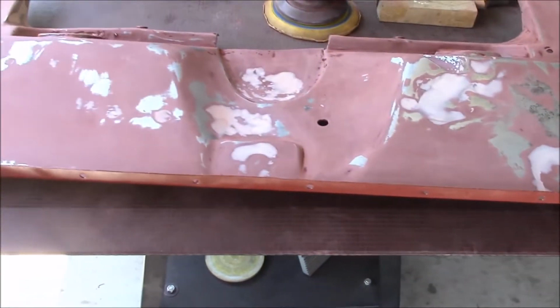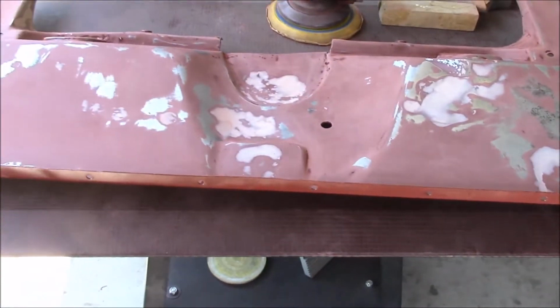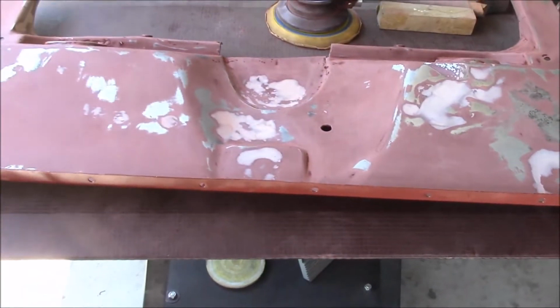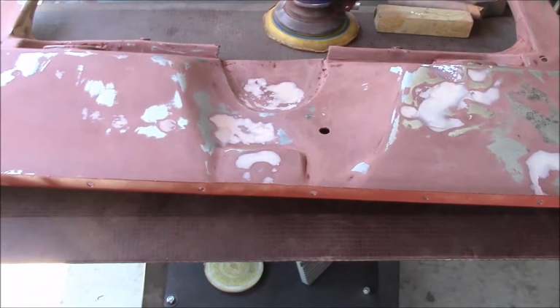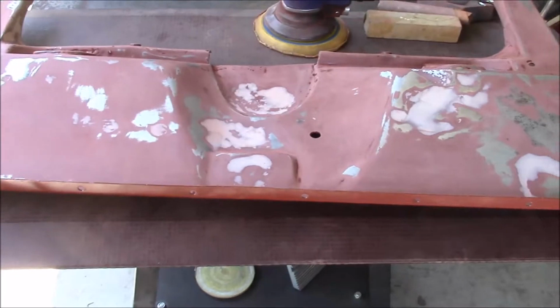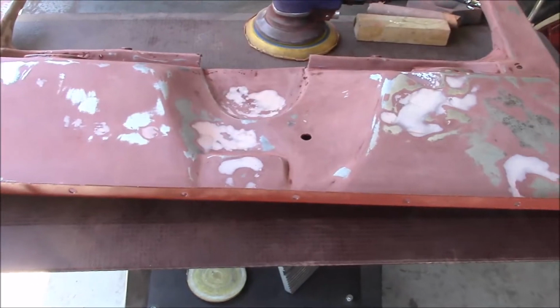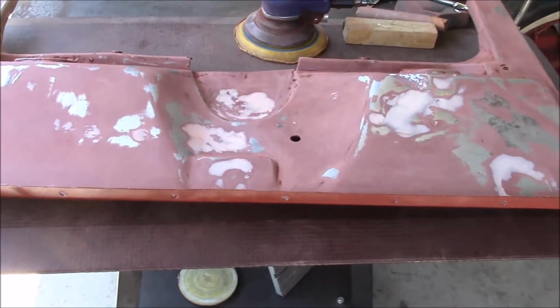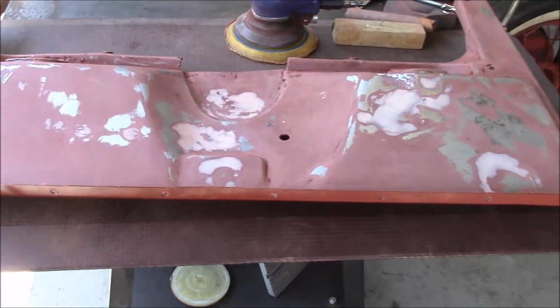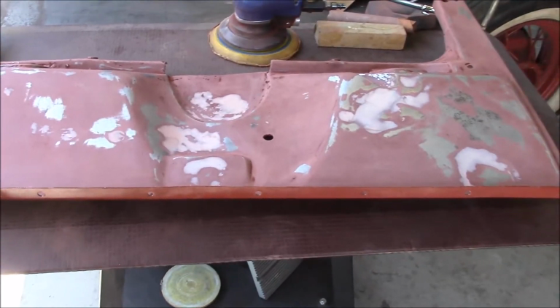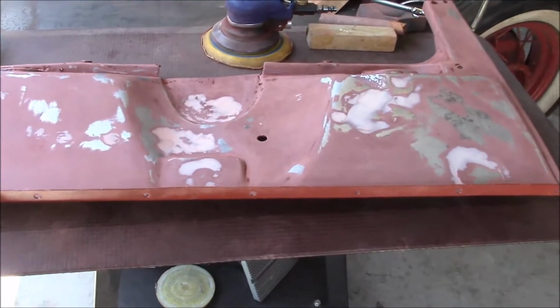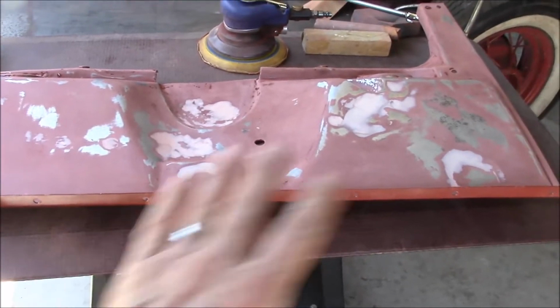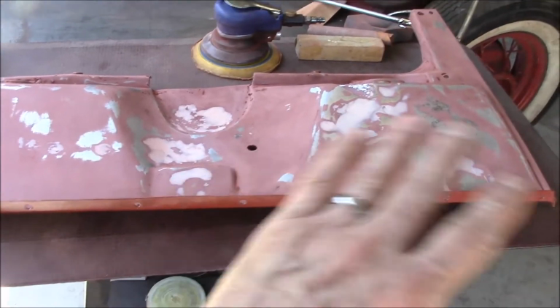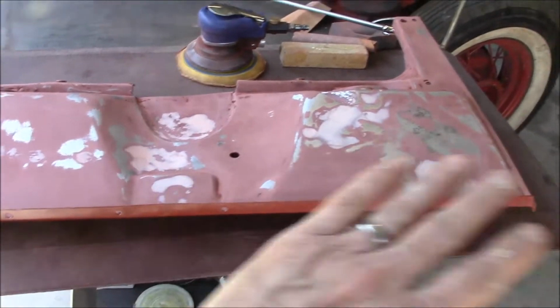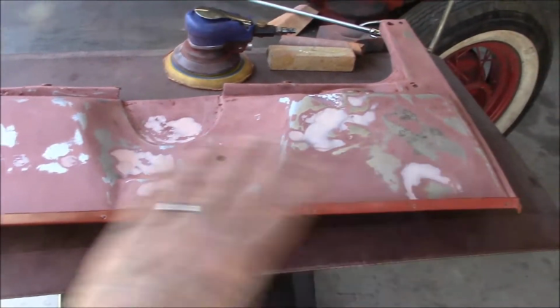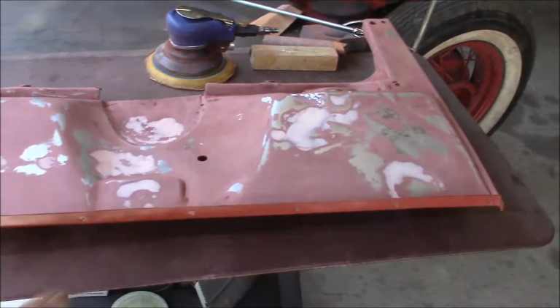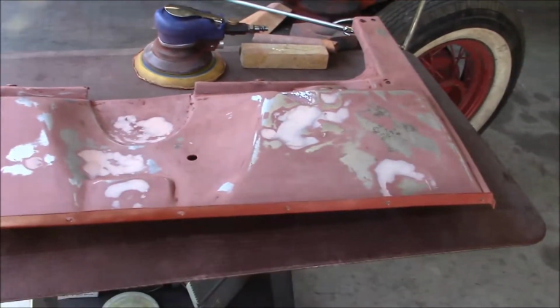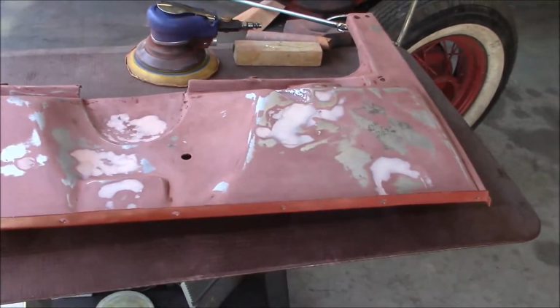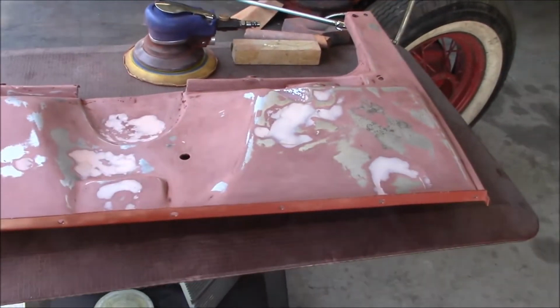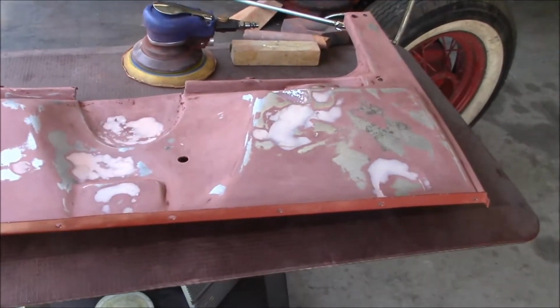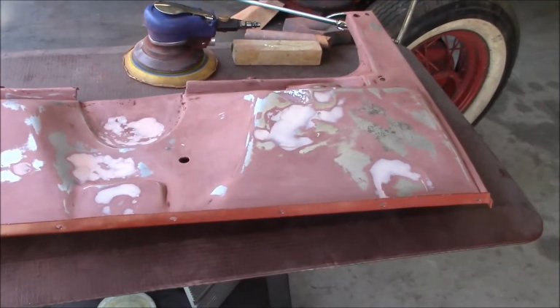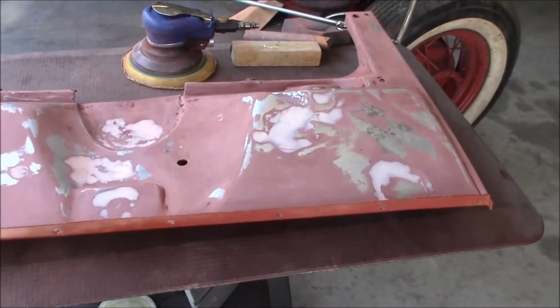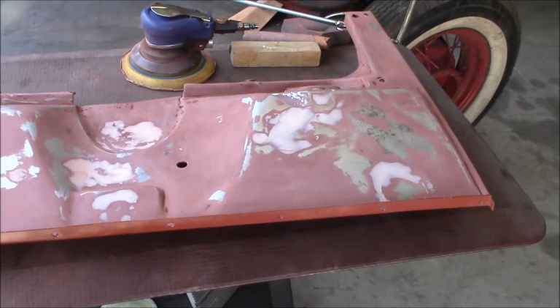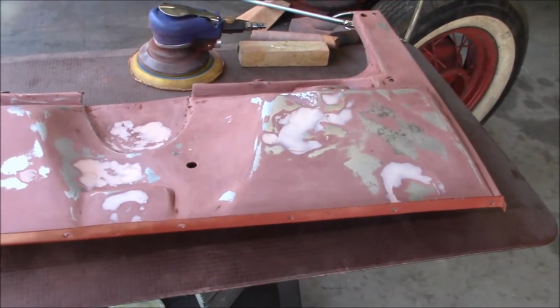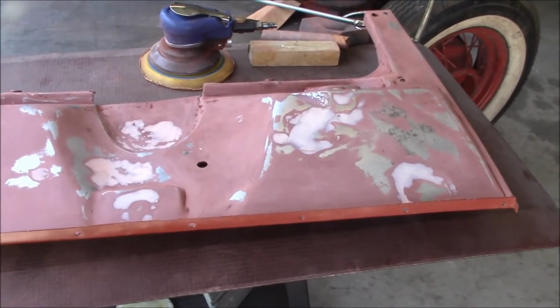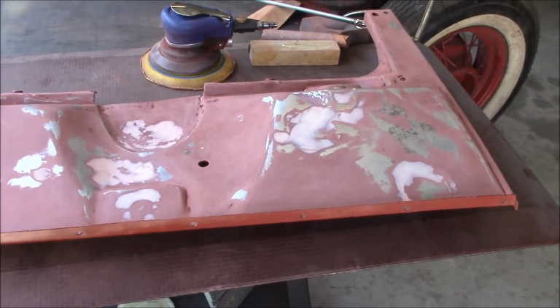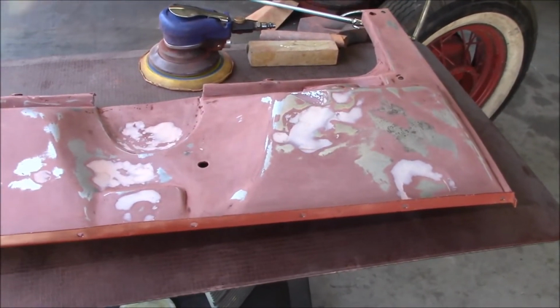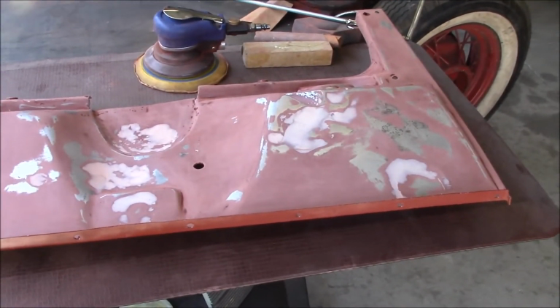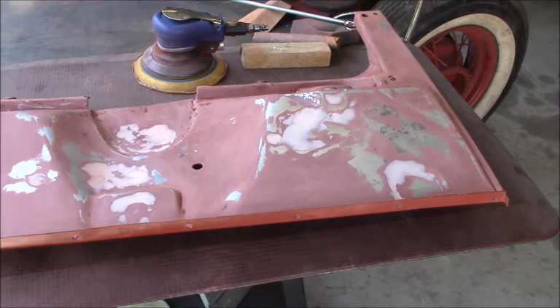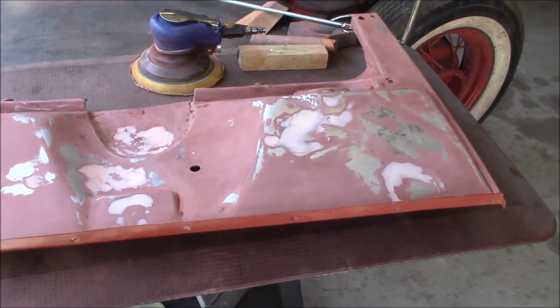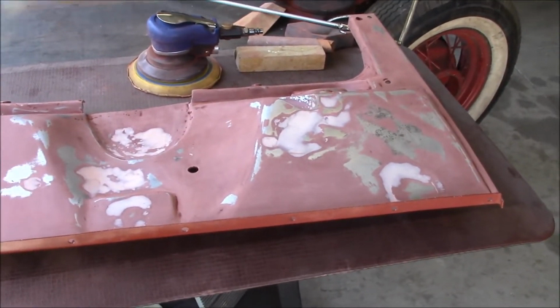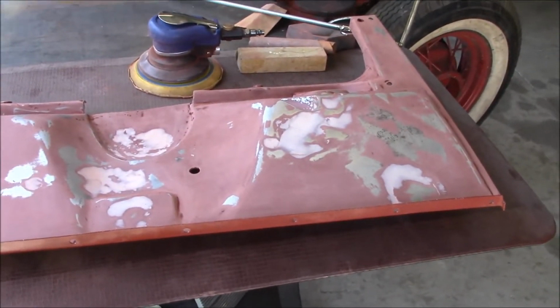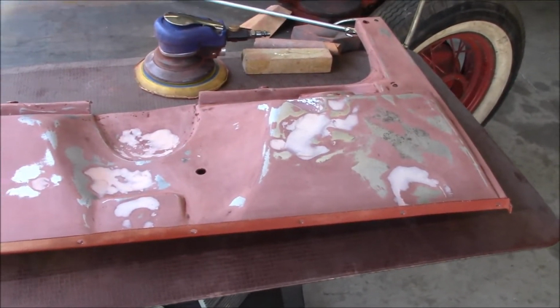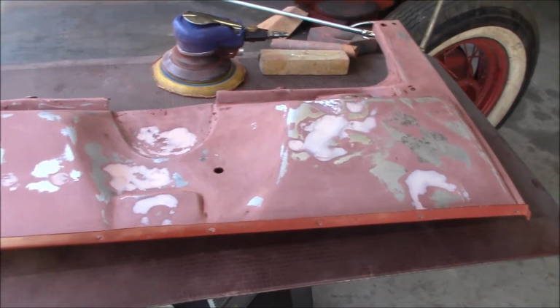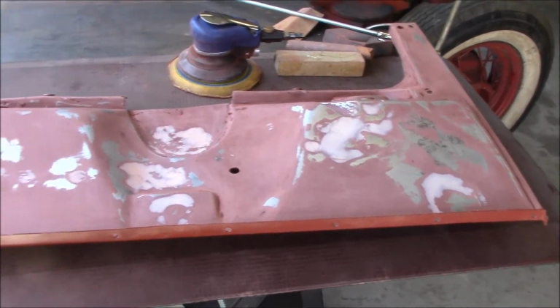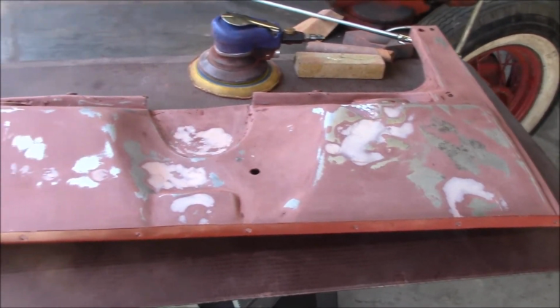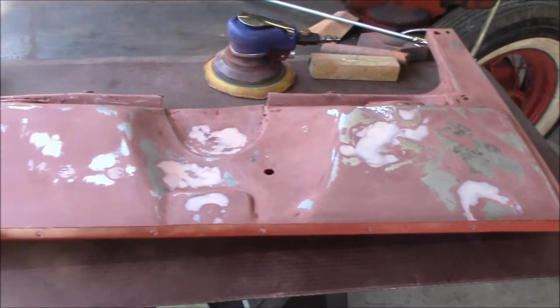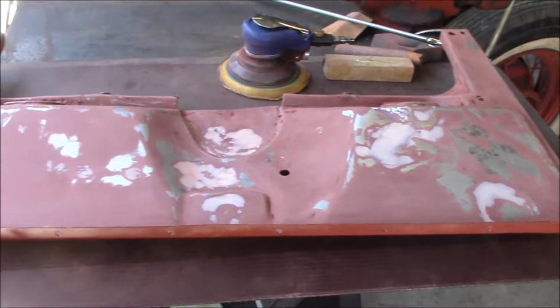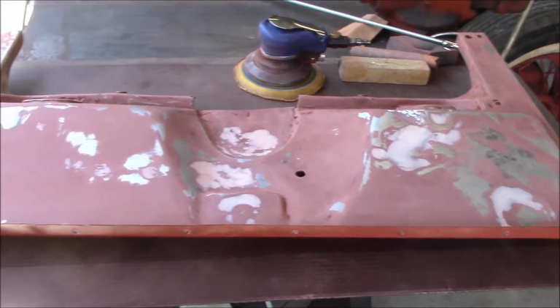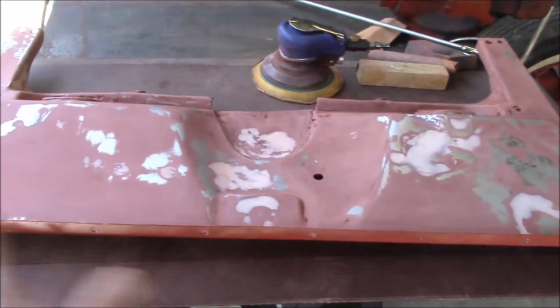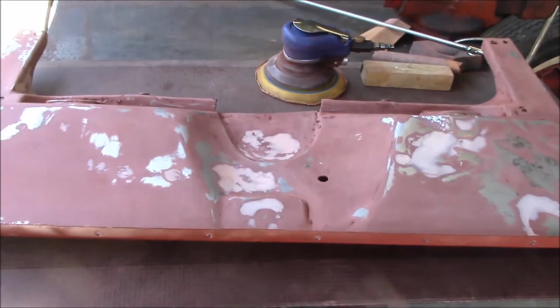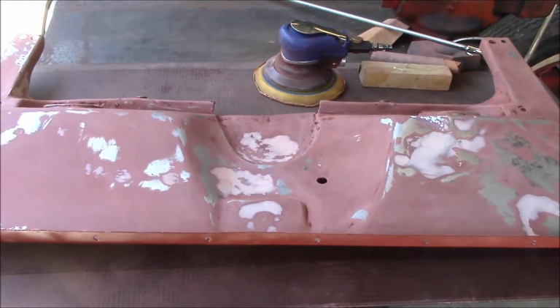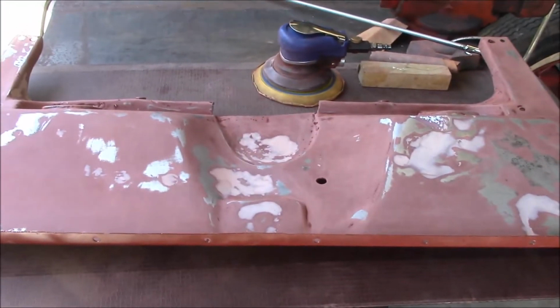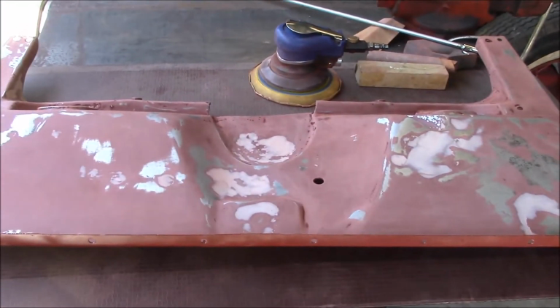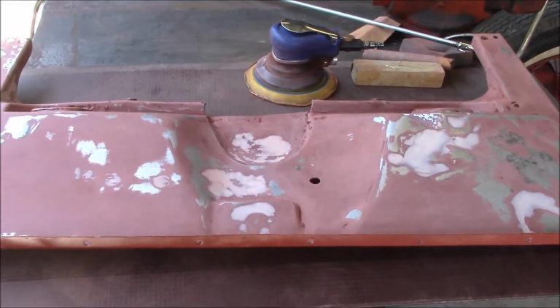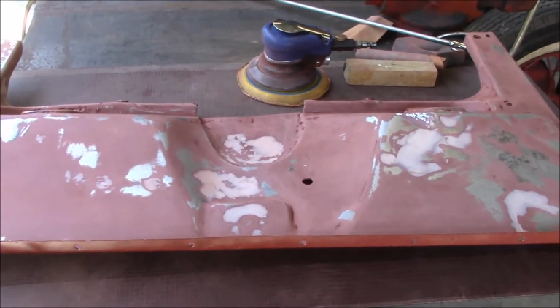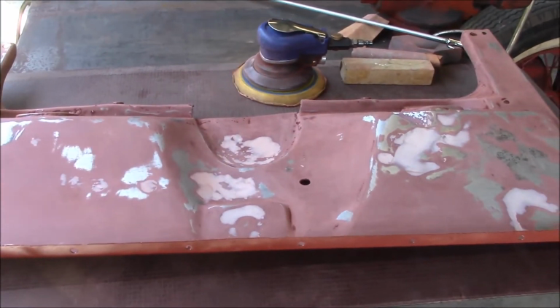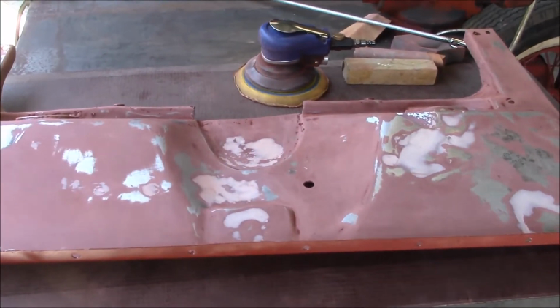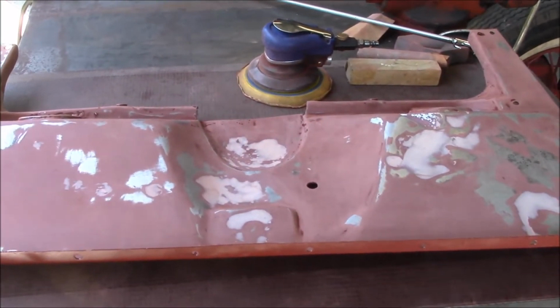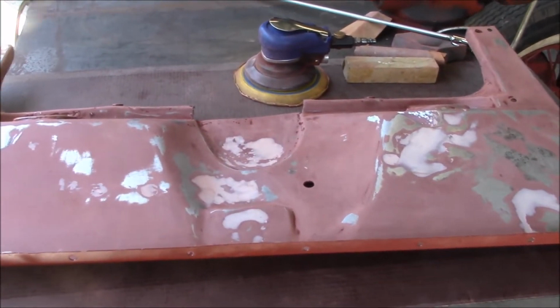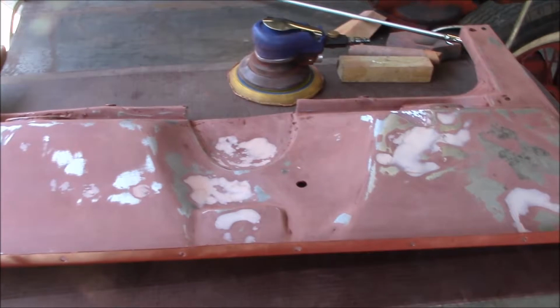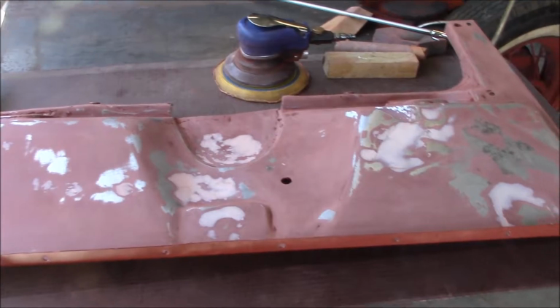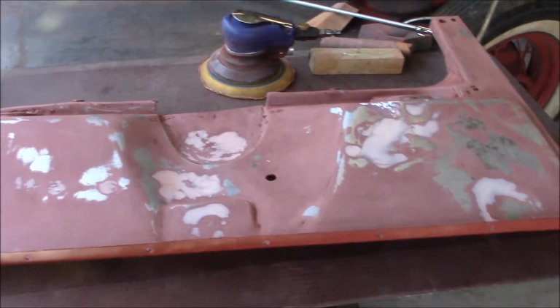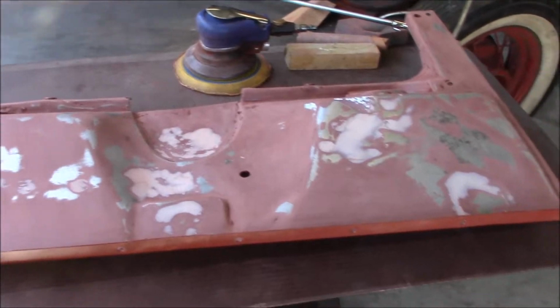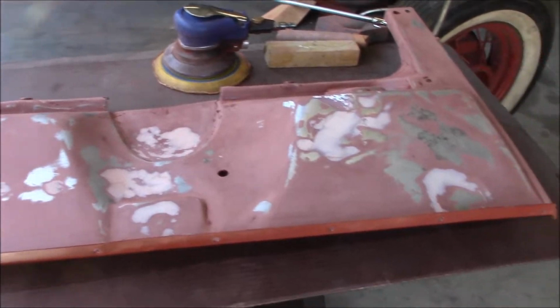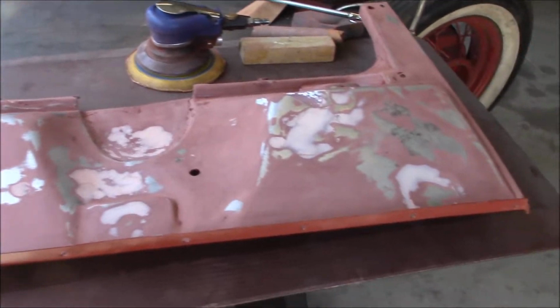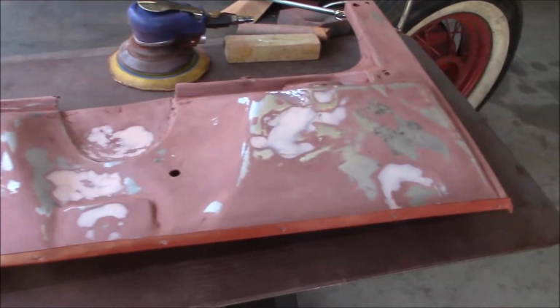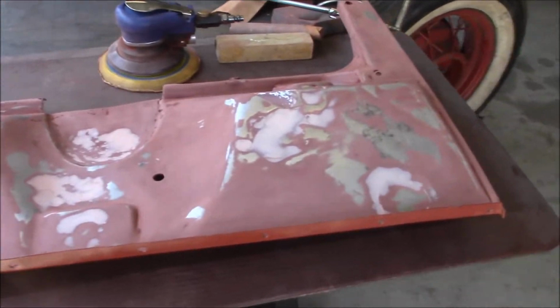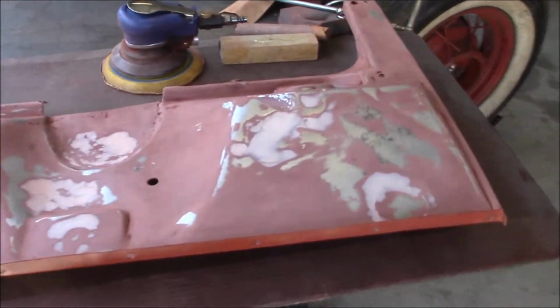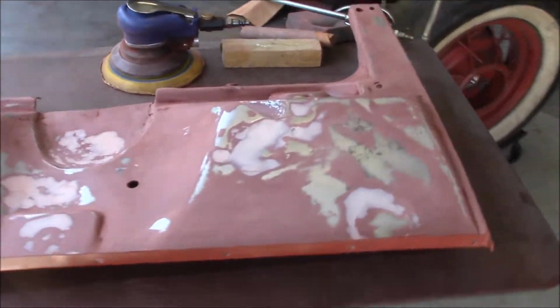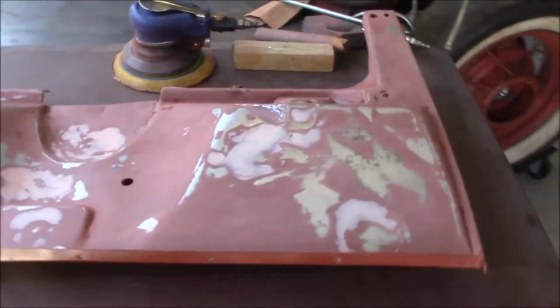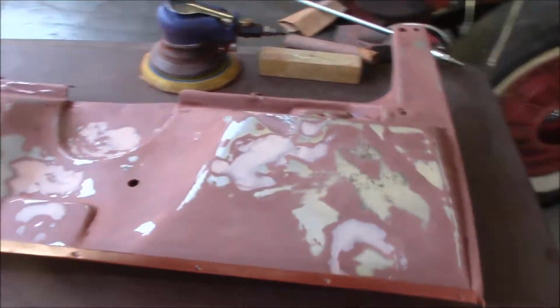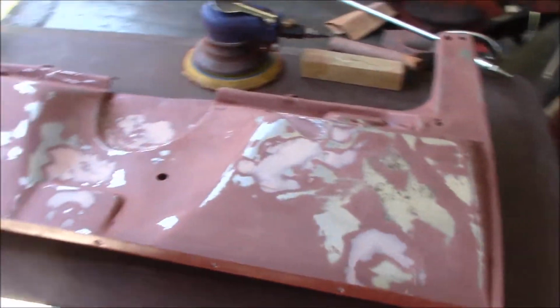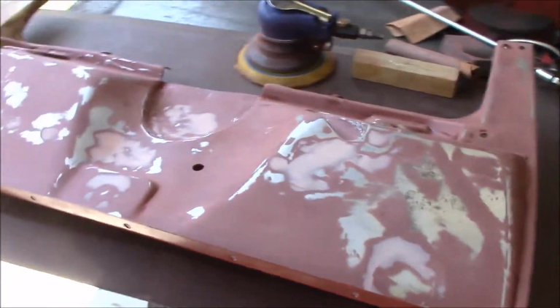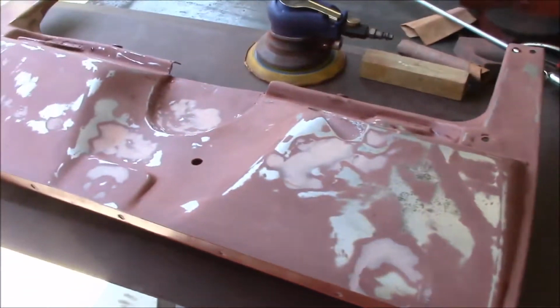I epoxy primered it, filled the rough spots with bondo, and then I'll put another coat of epoxy primer on that and that'll be good.